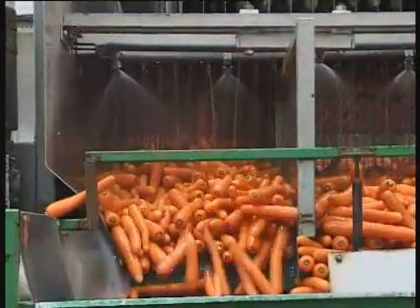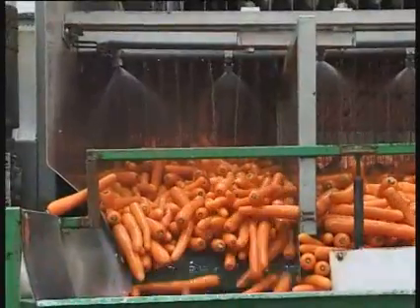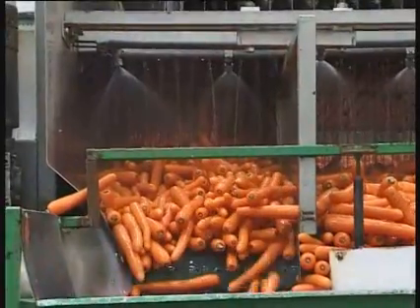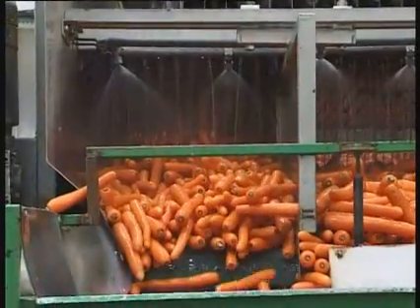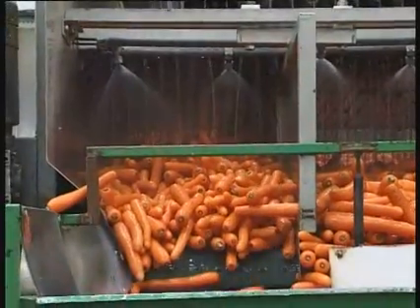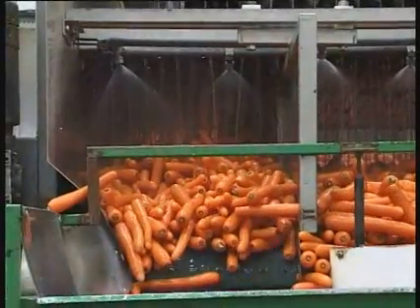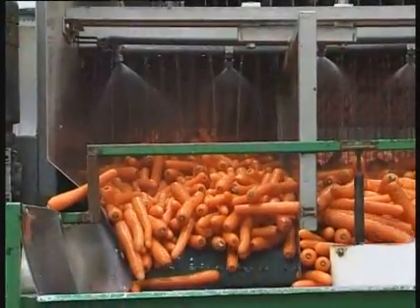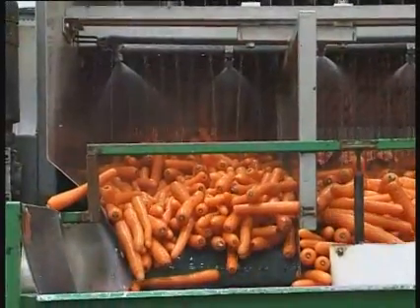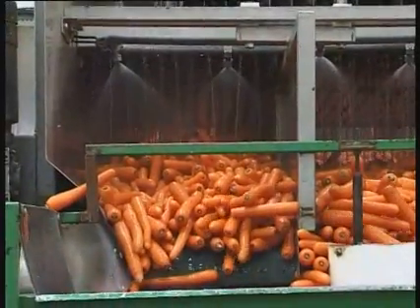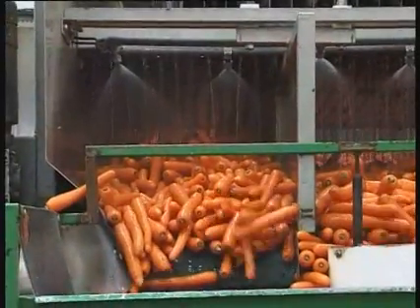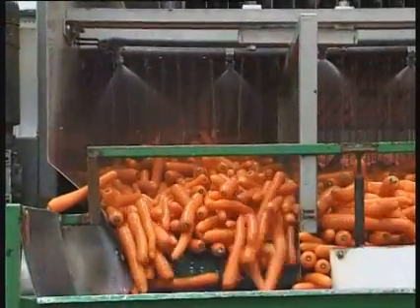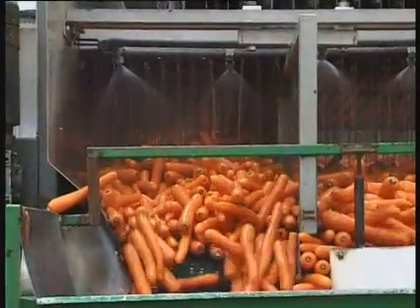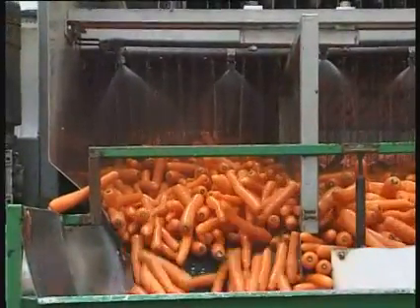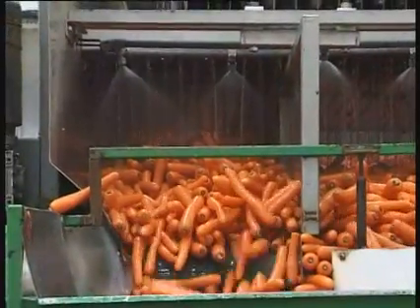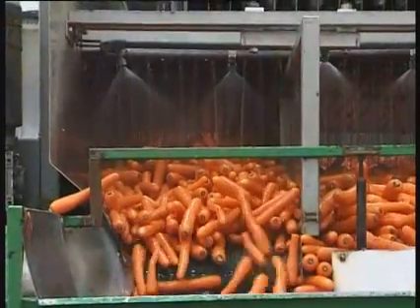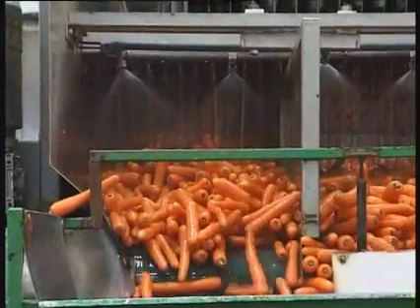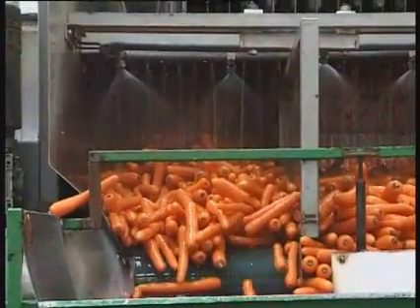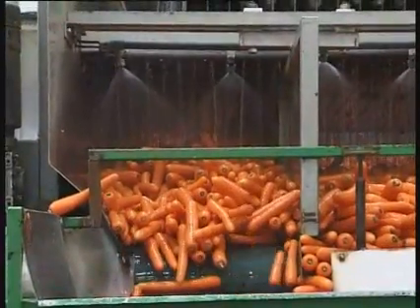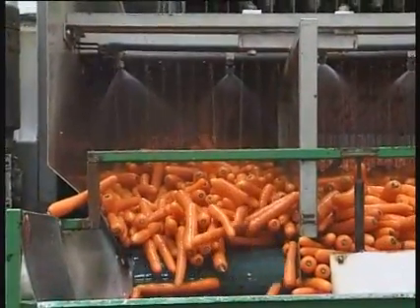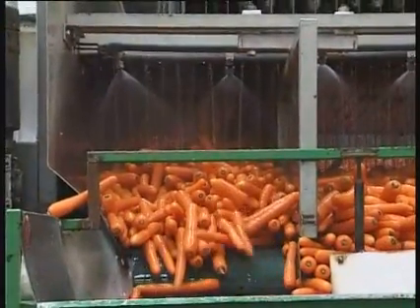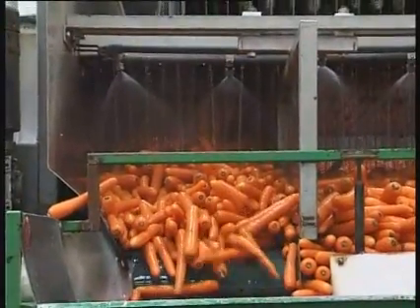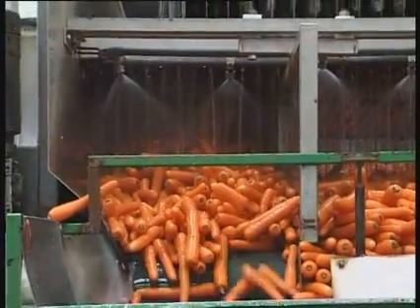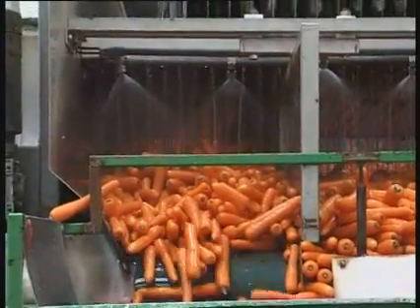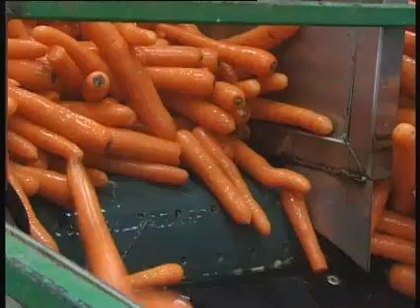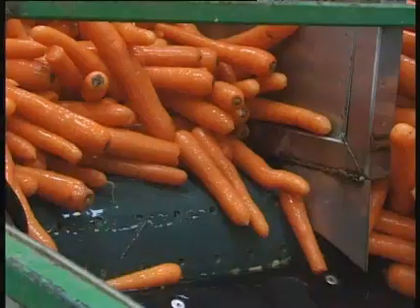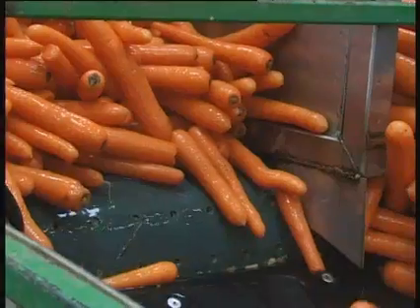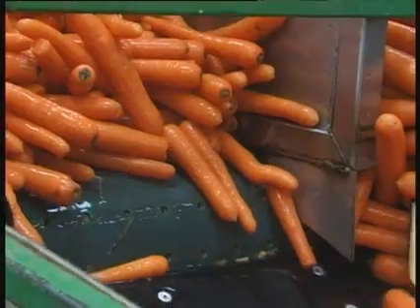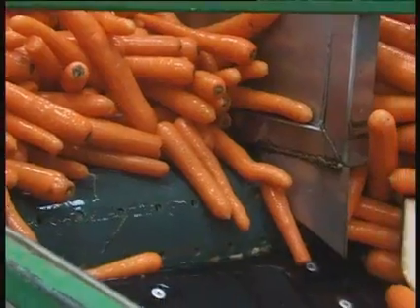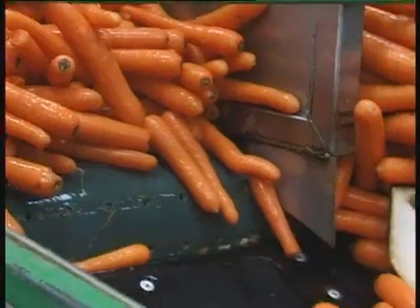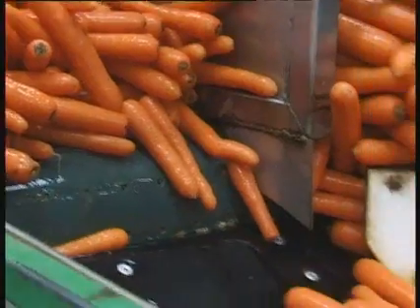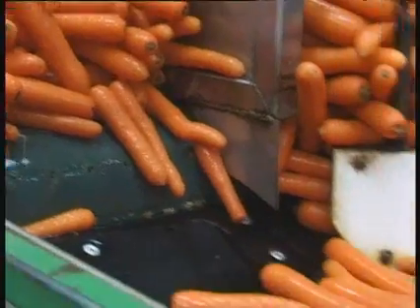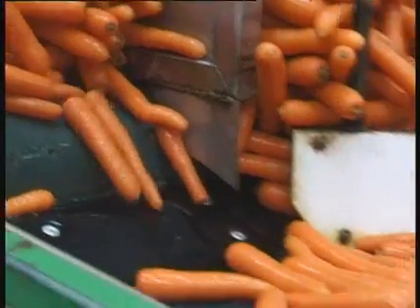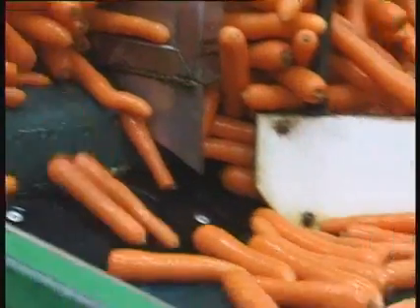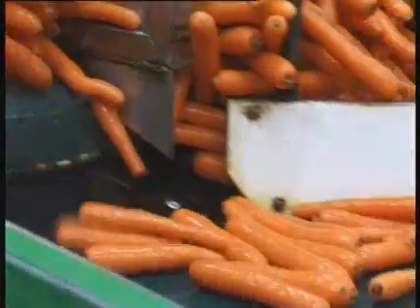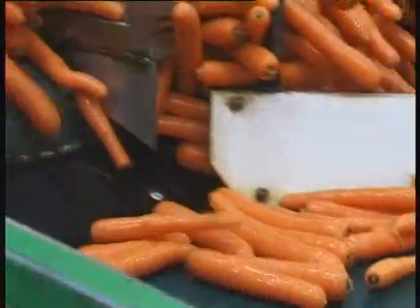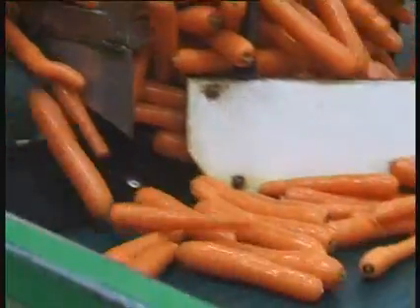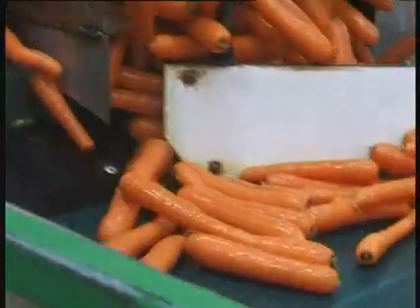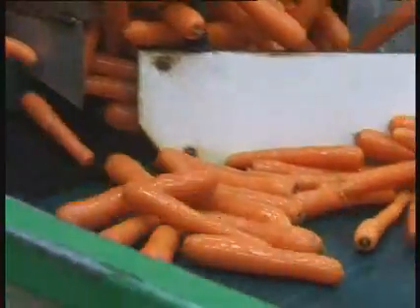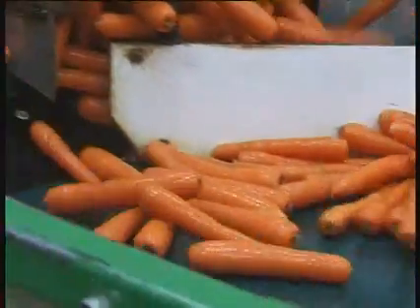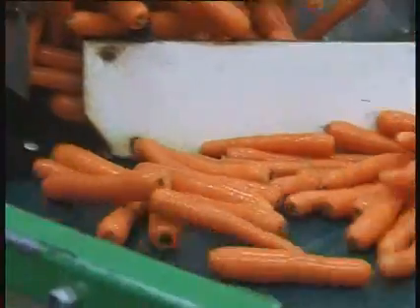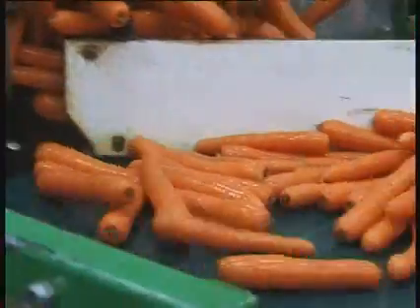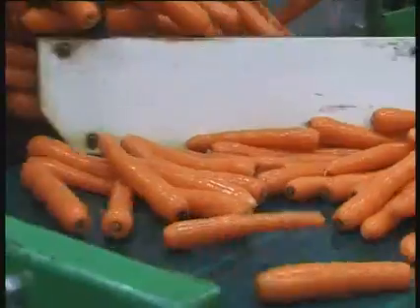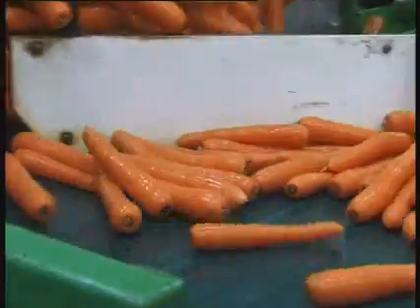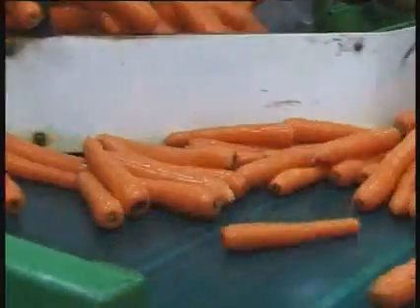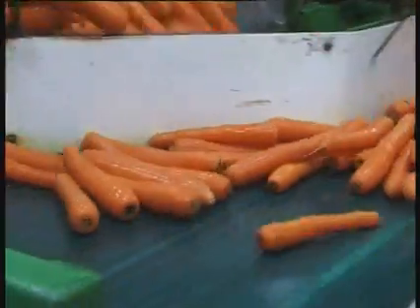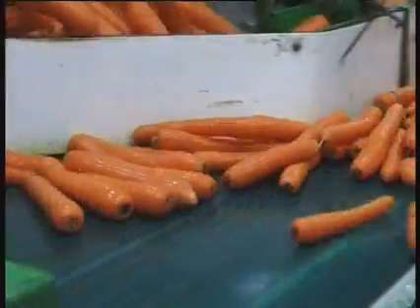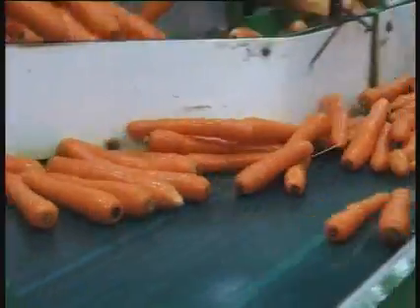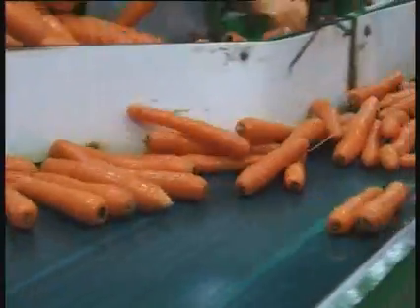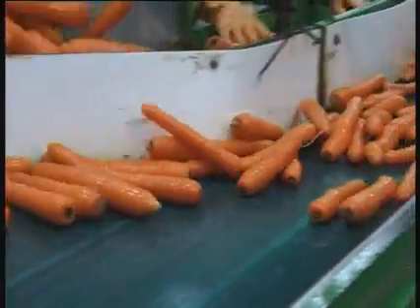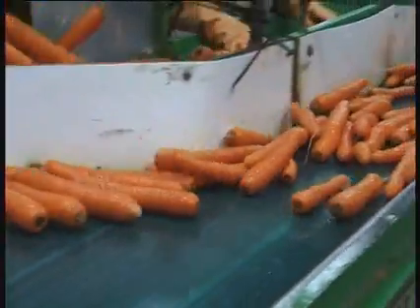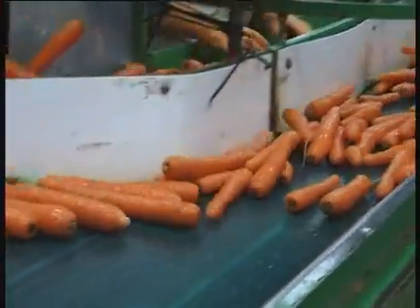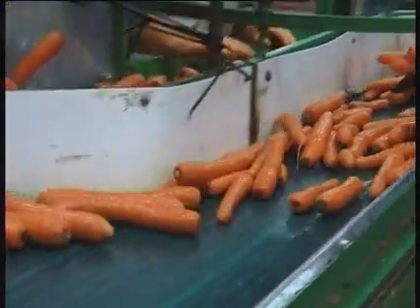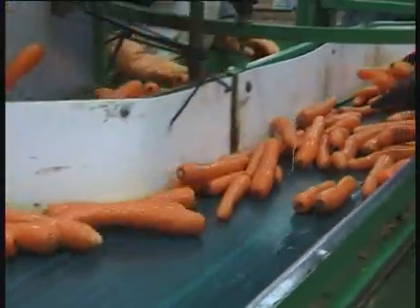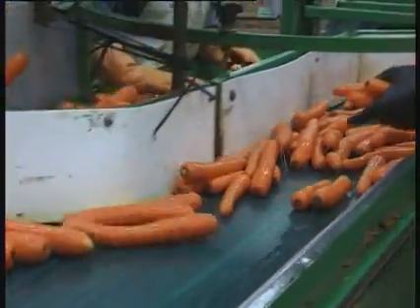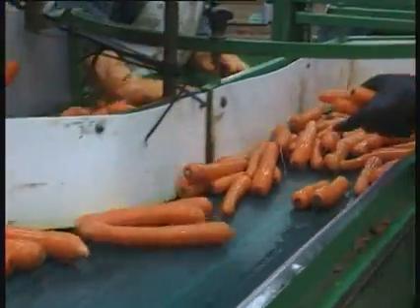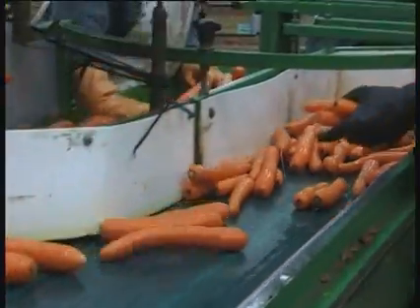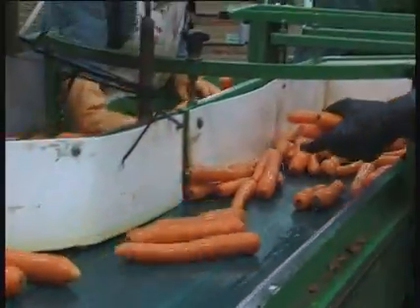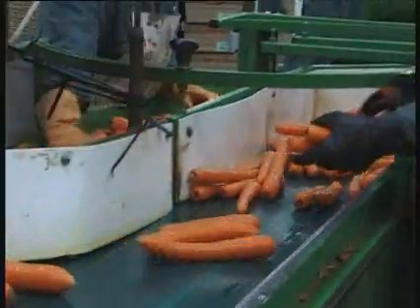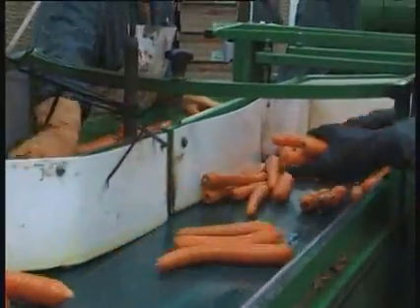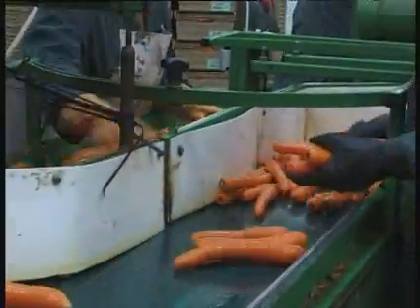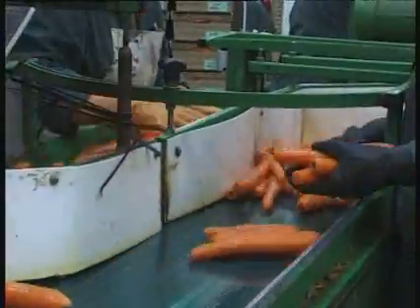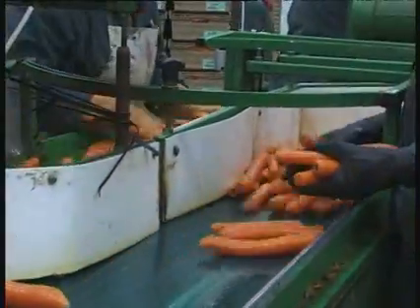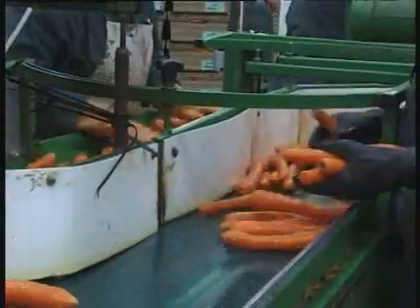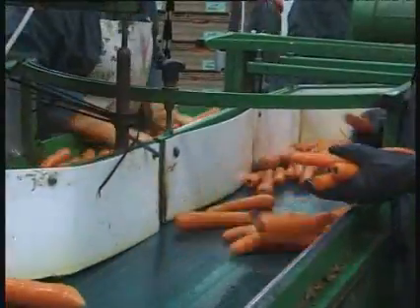This is a very important process. The hydro cooling of the carrots gives them a longer shelf life.